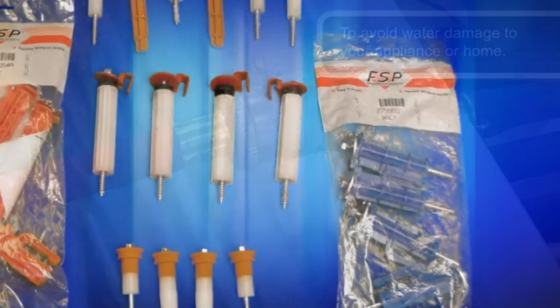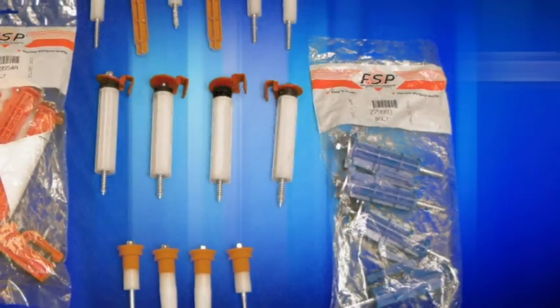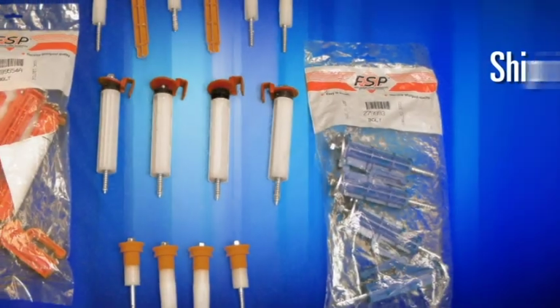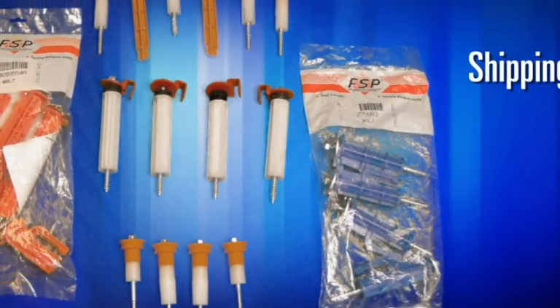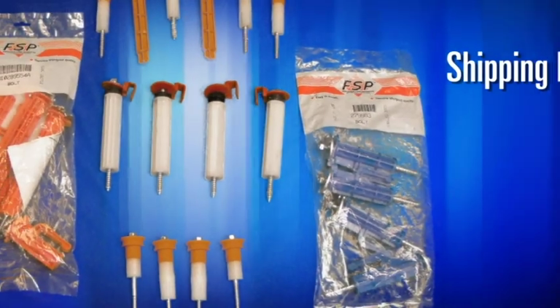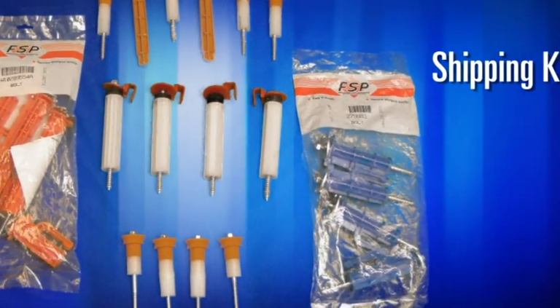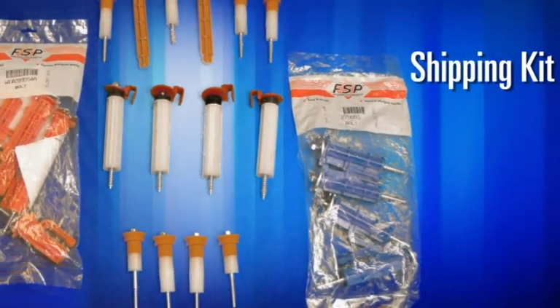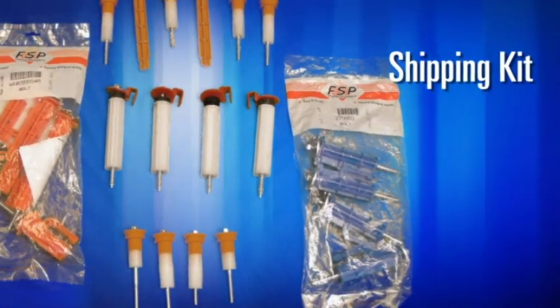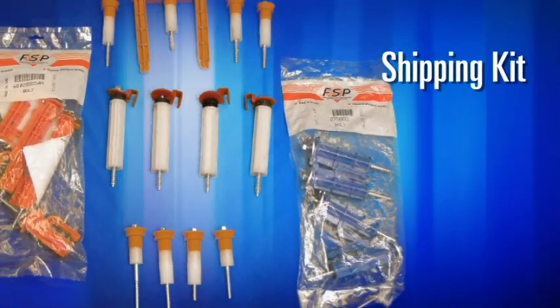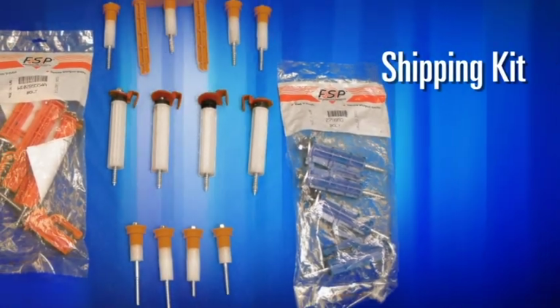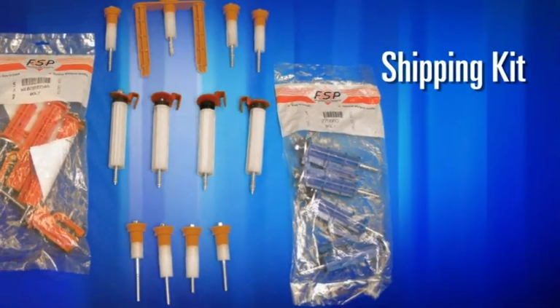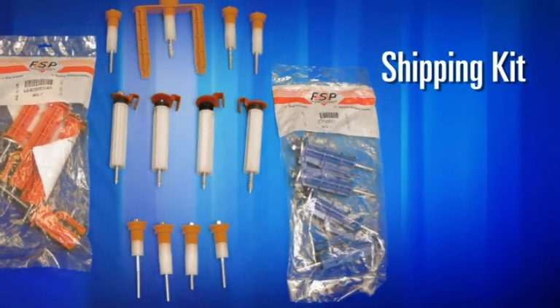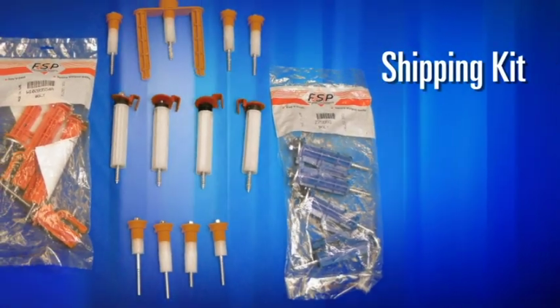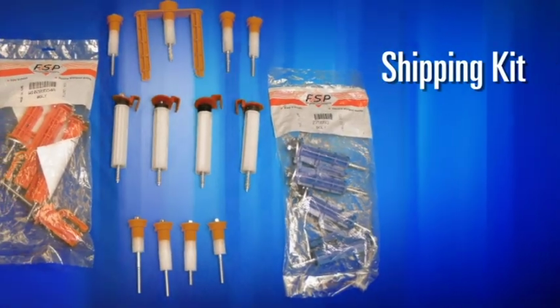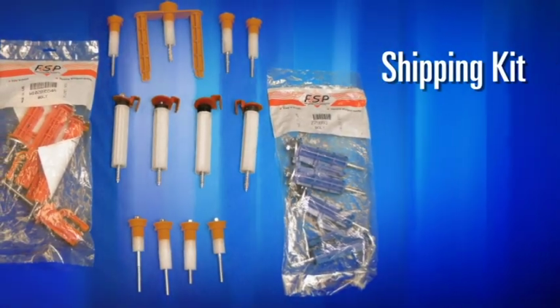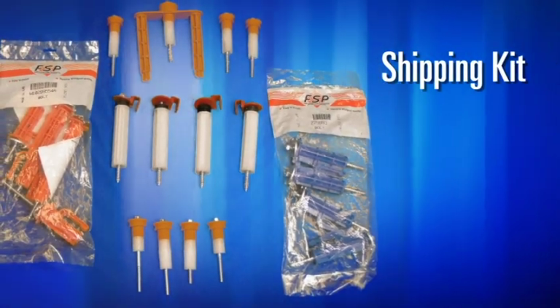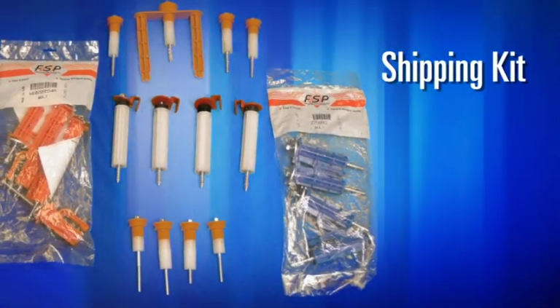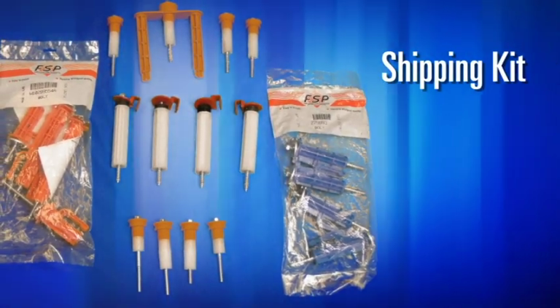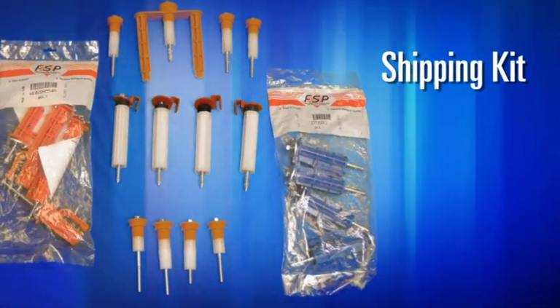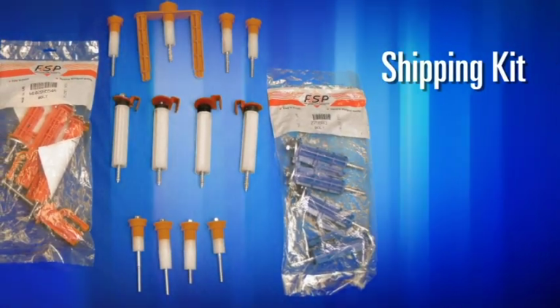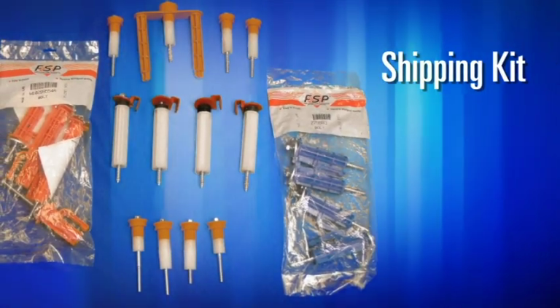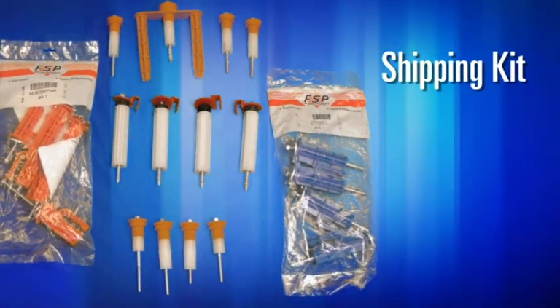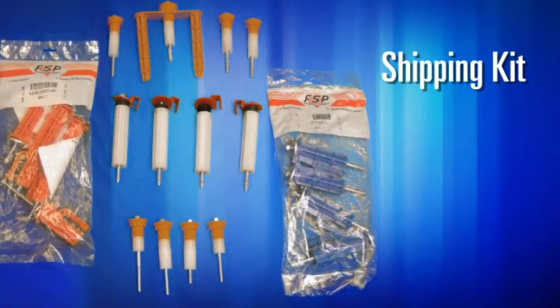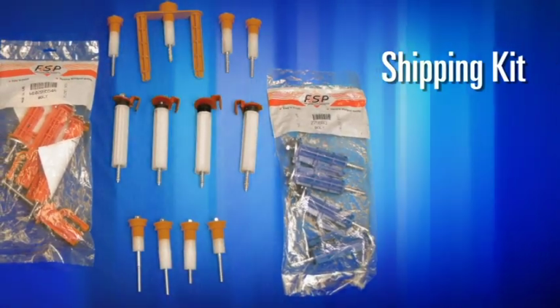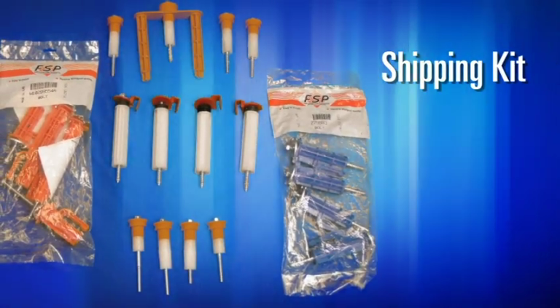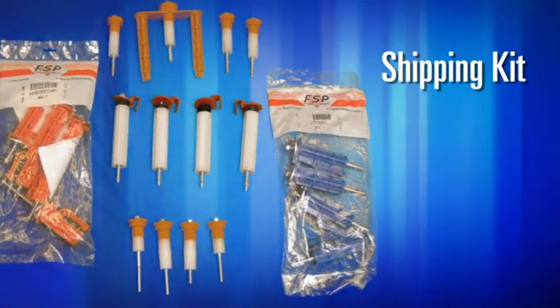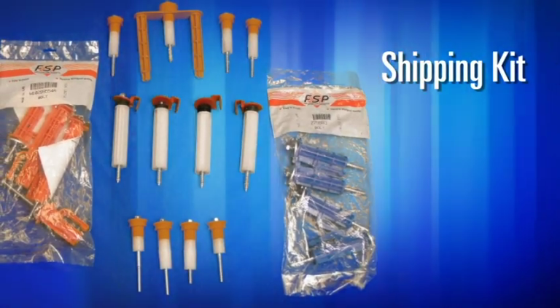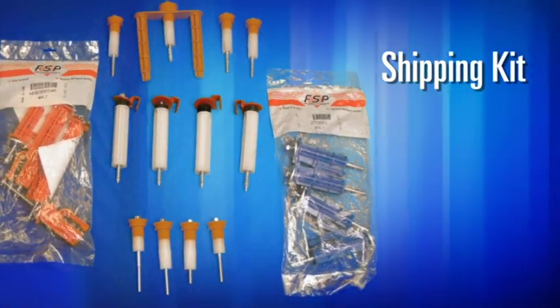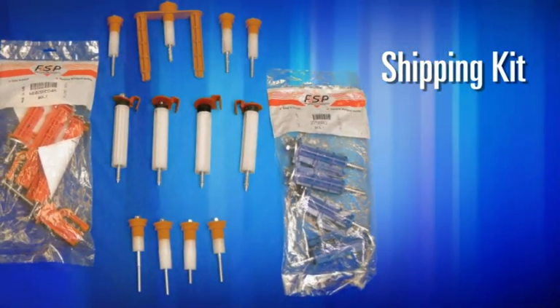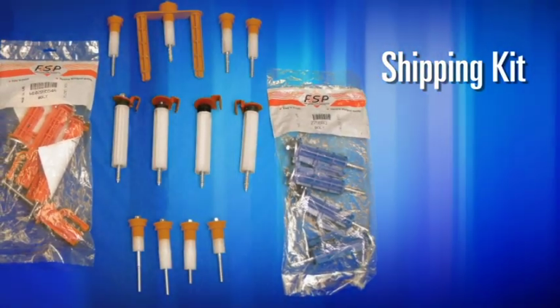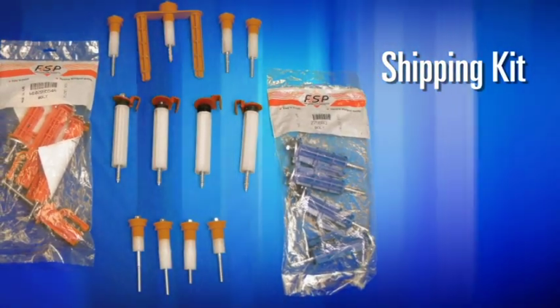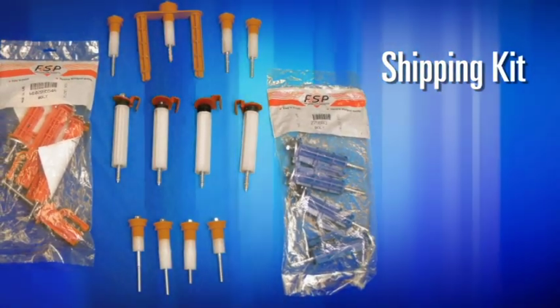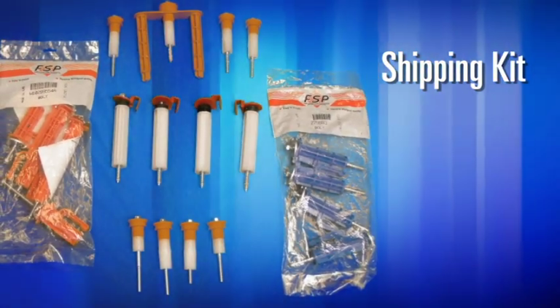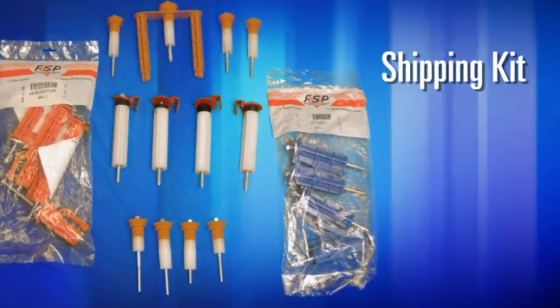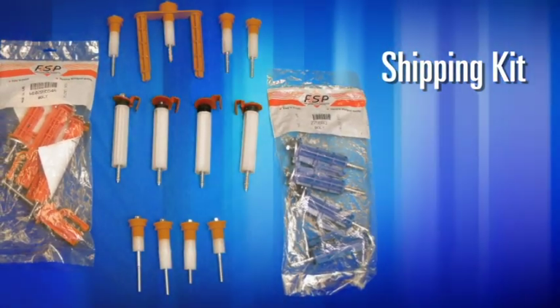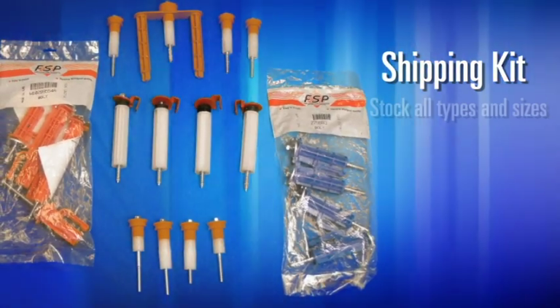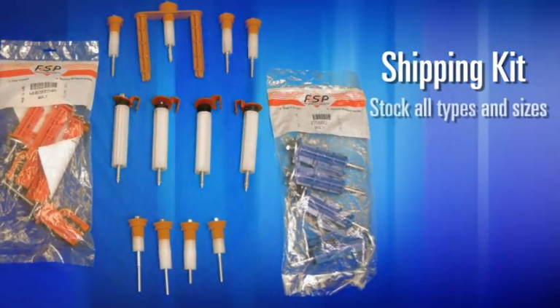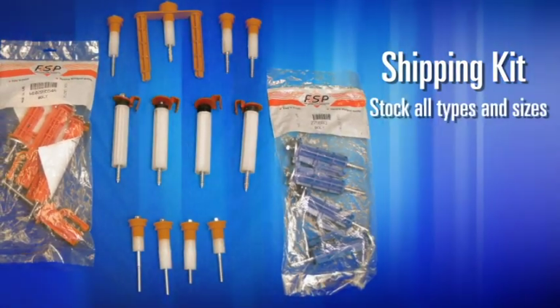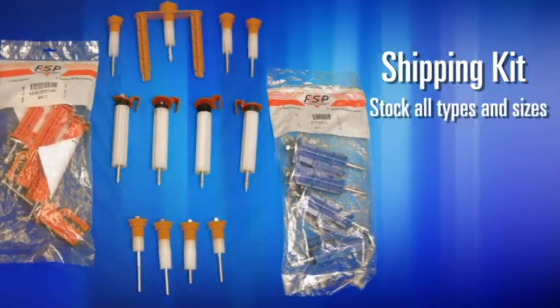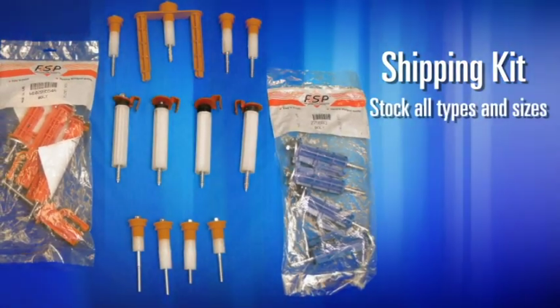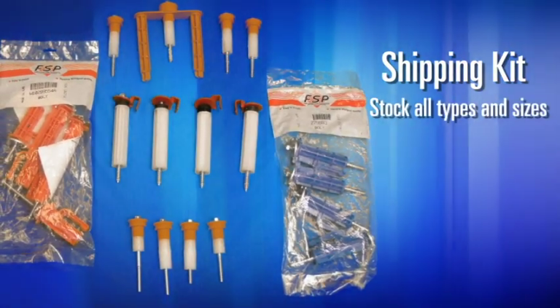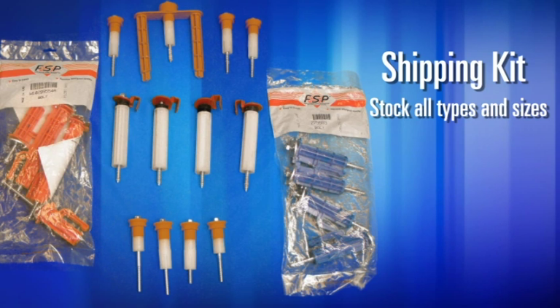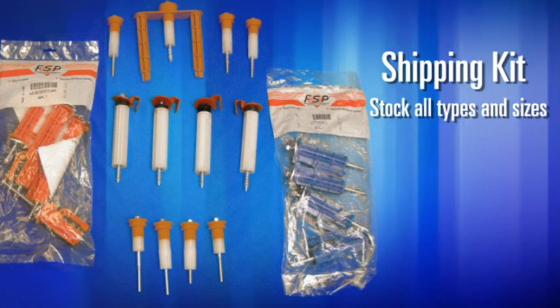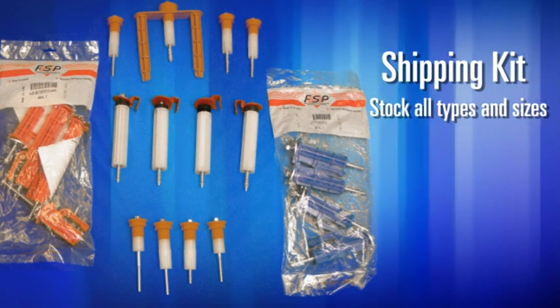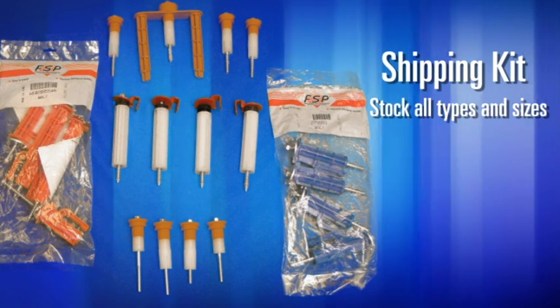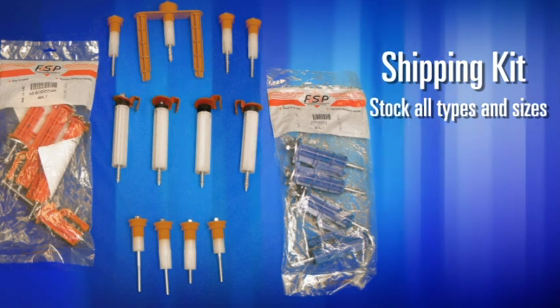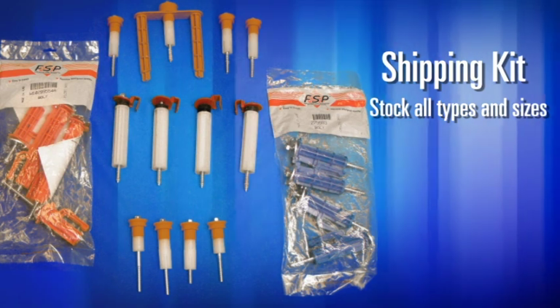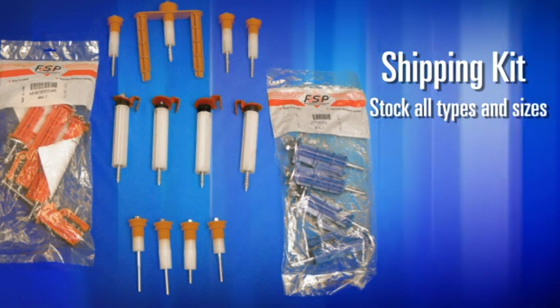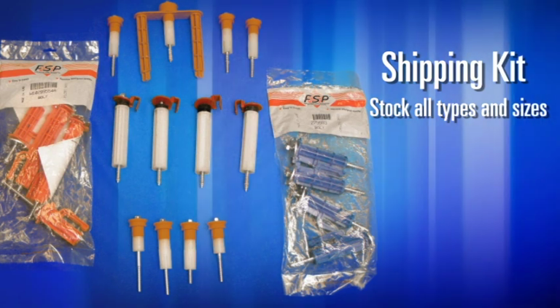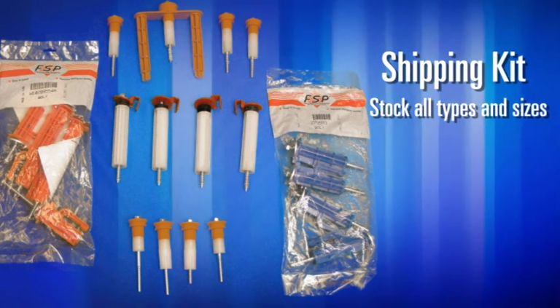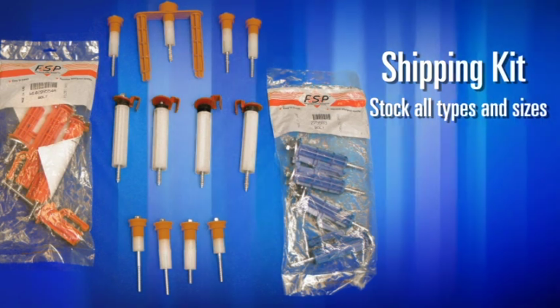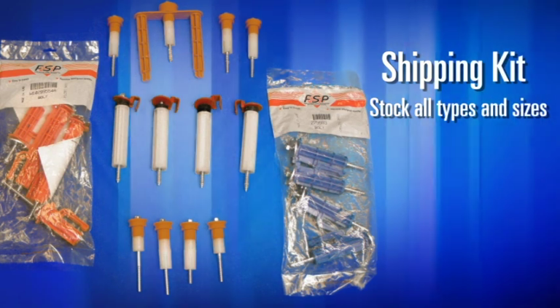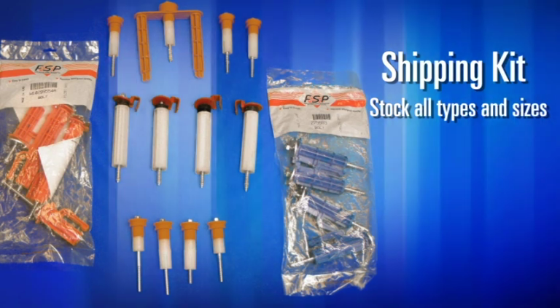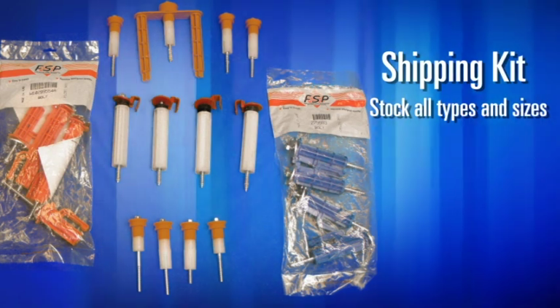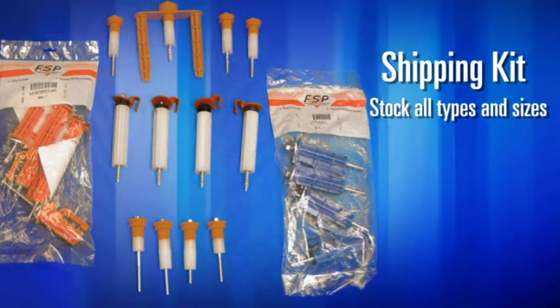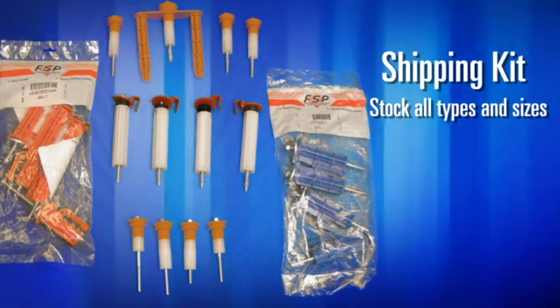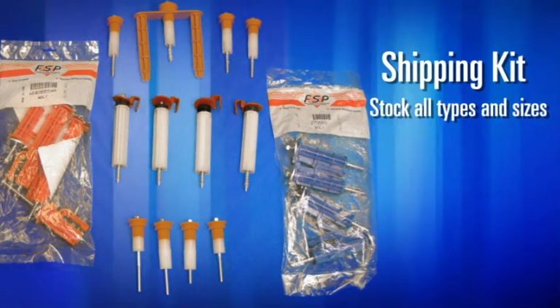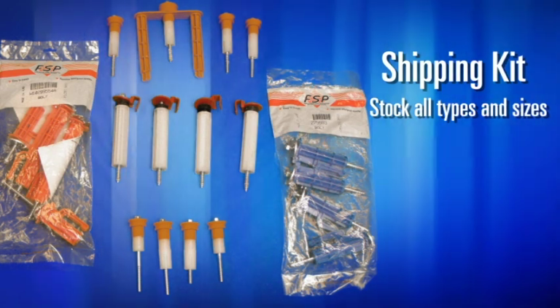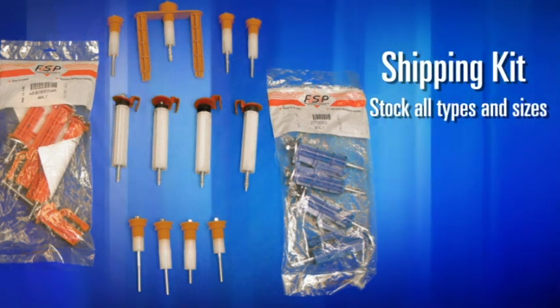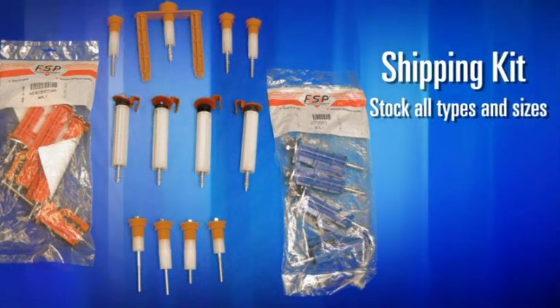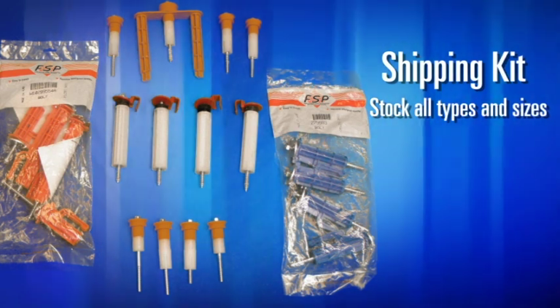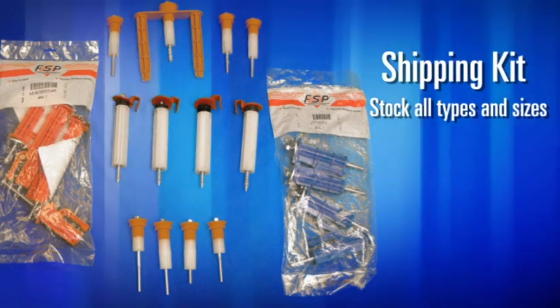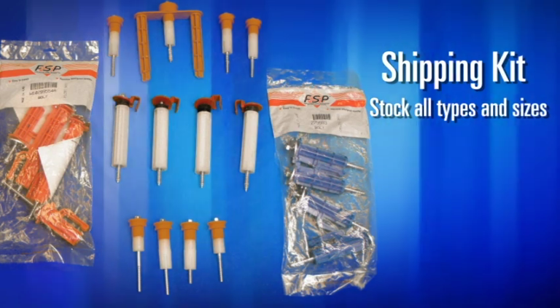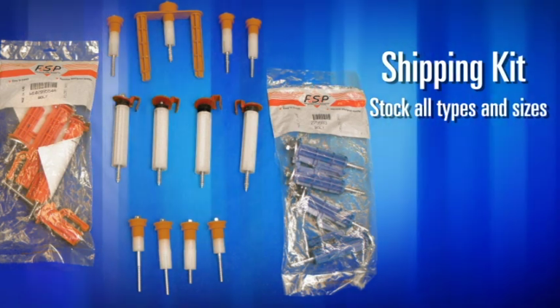The shipping kit for your front load washer varies depending on make and model. We stock all types and sizes needed to ensure a properly serviced machine.